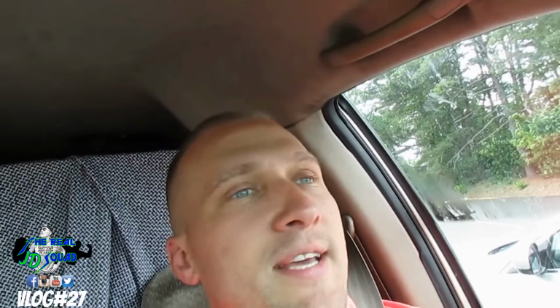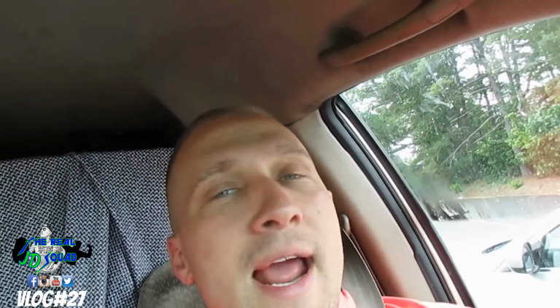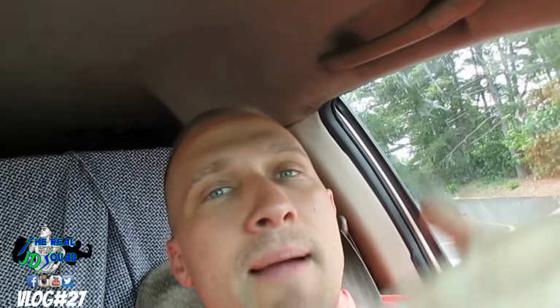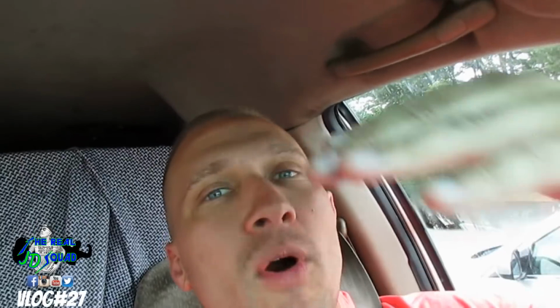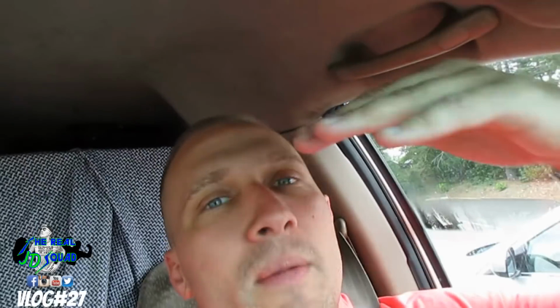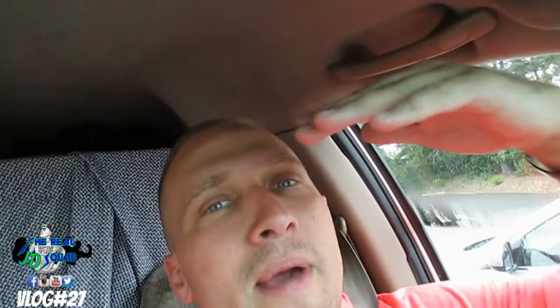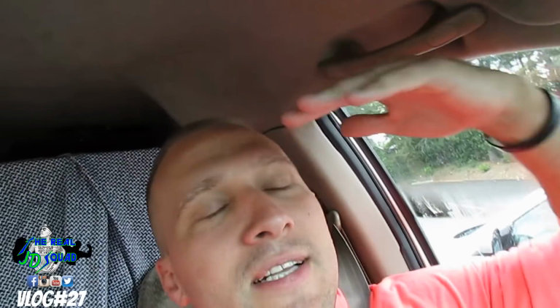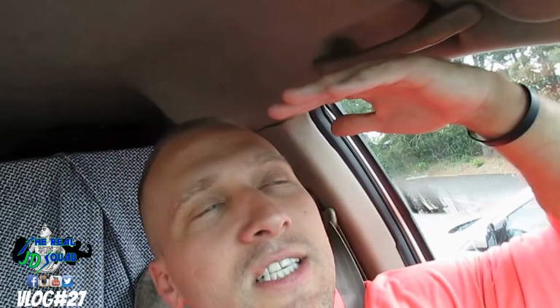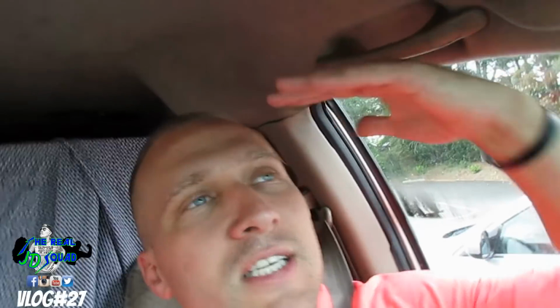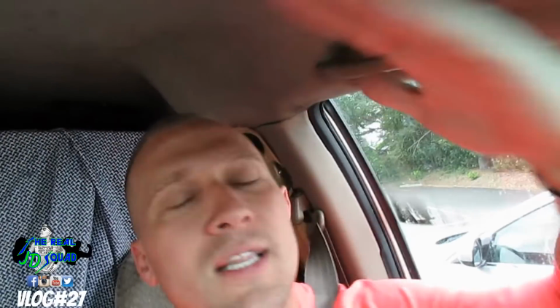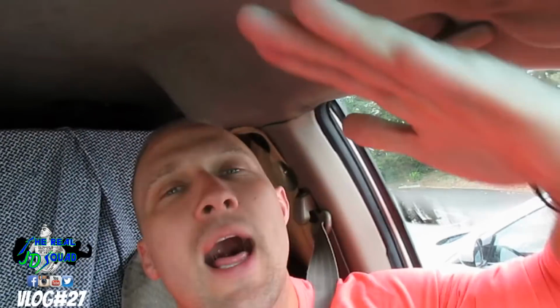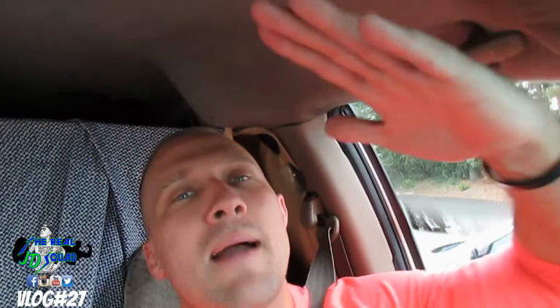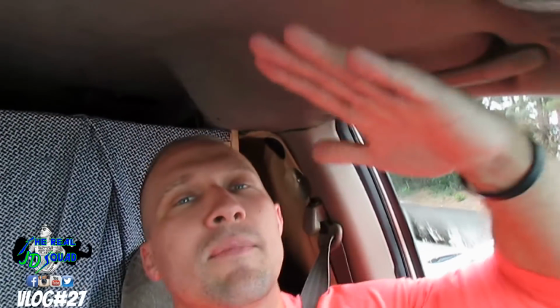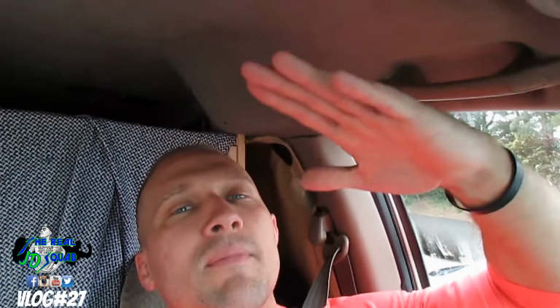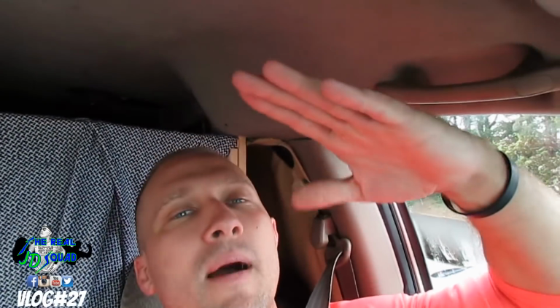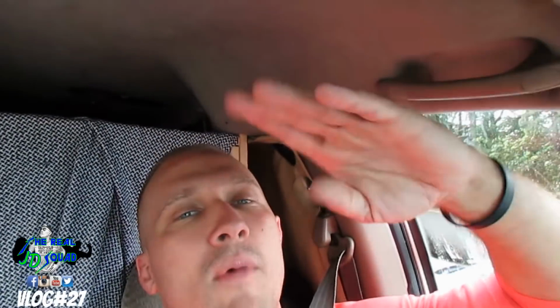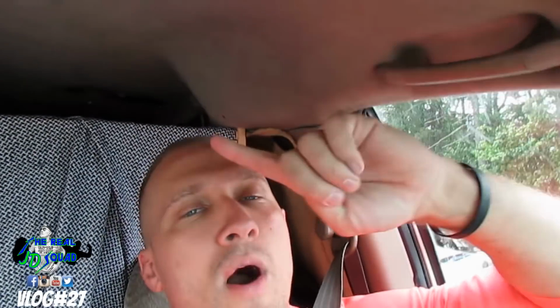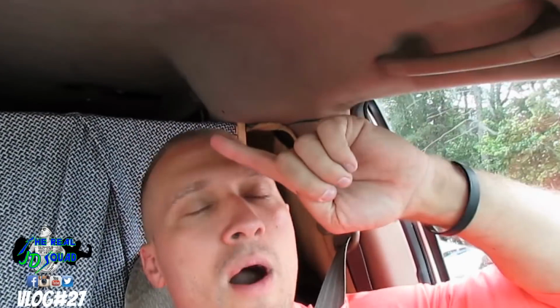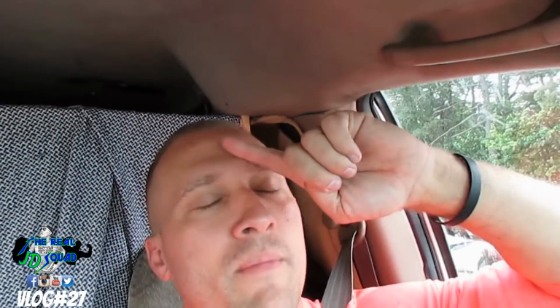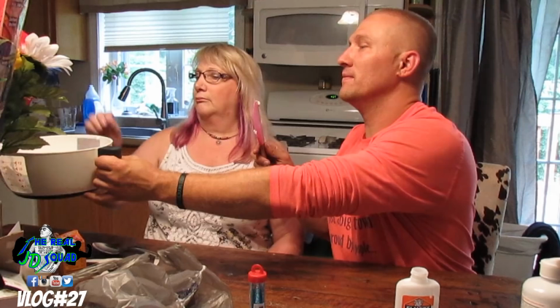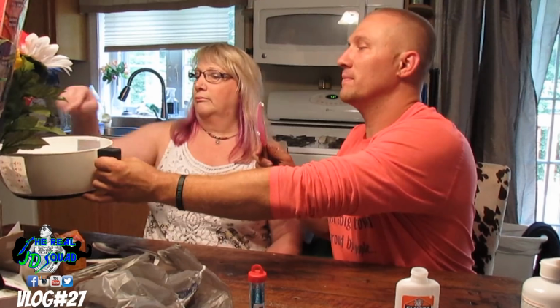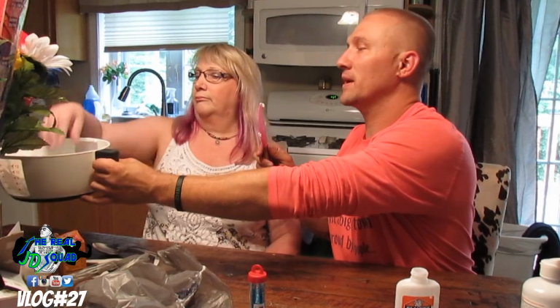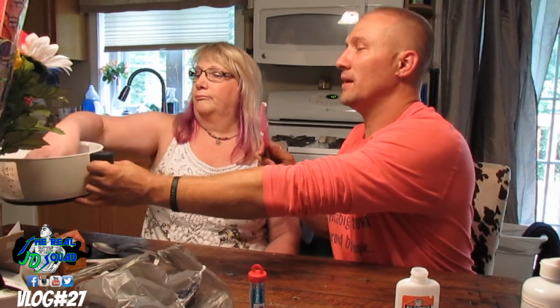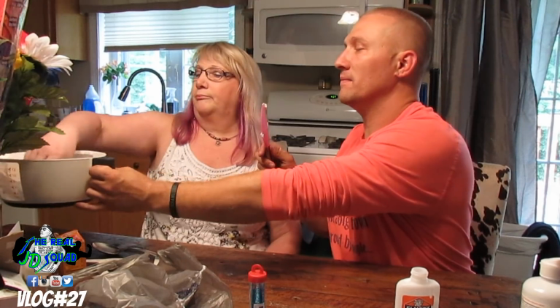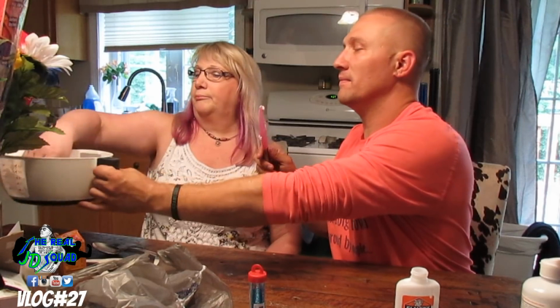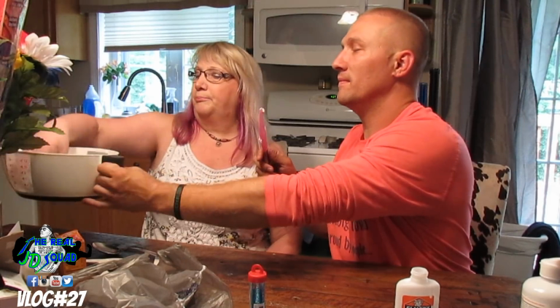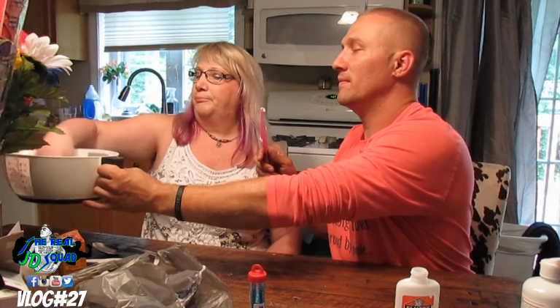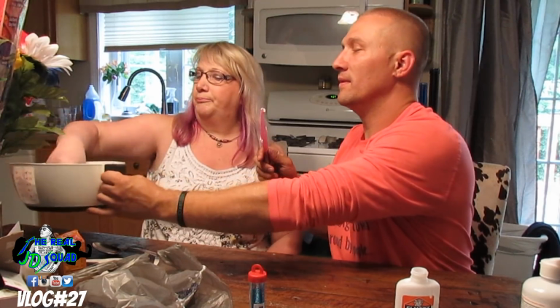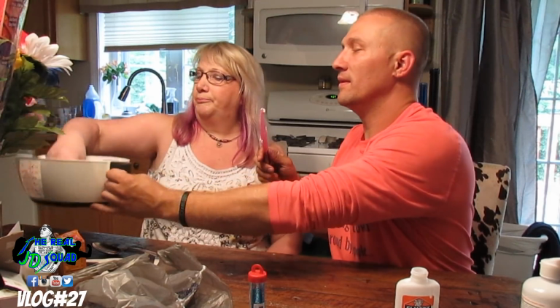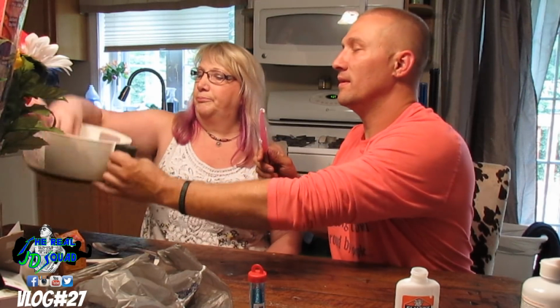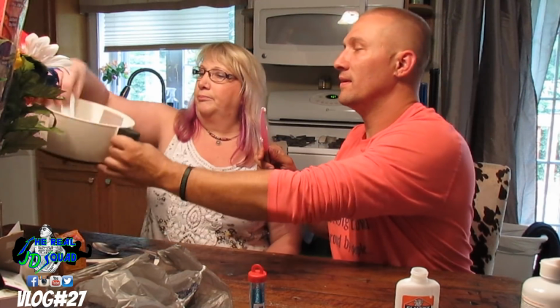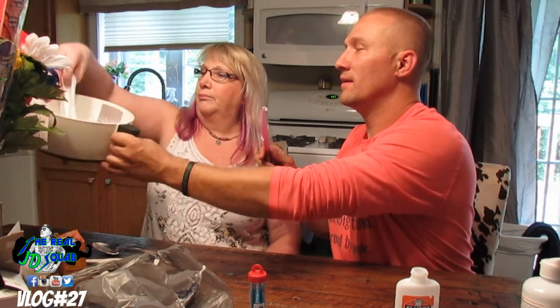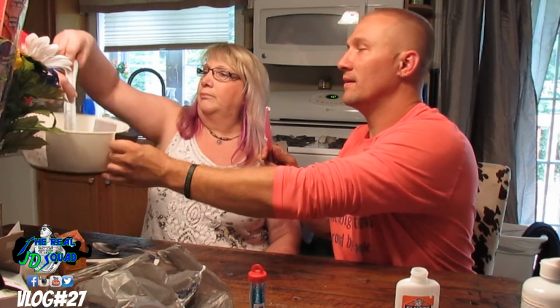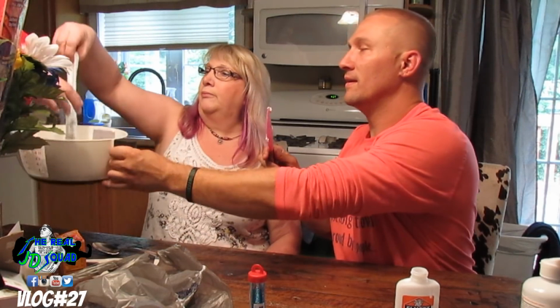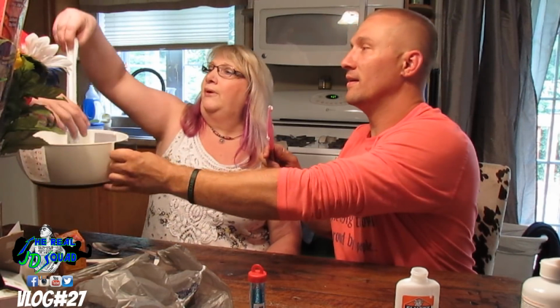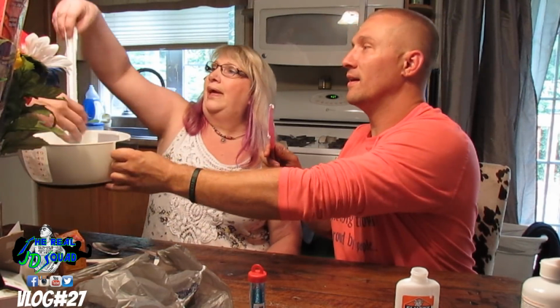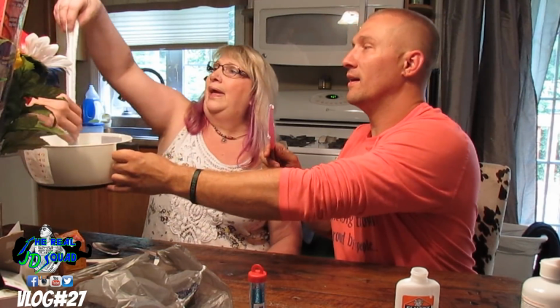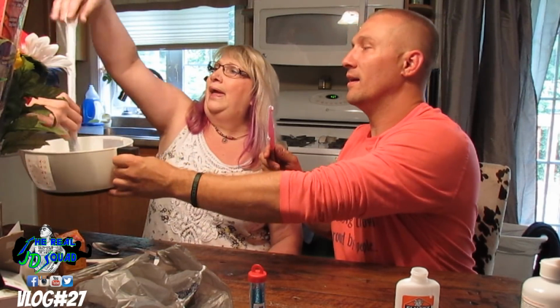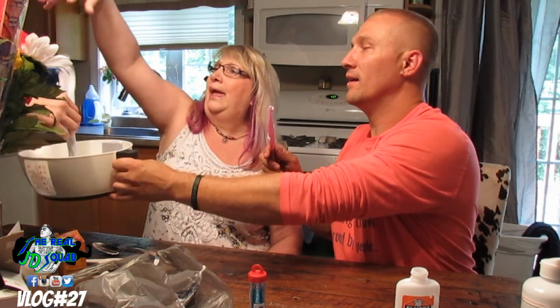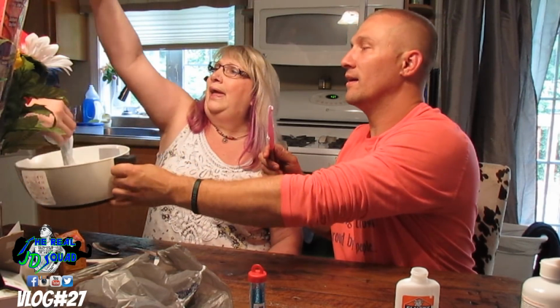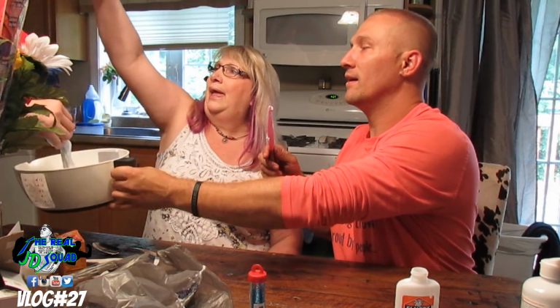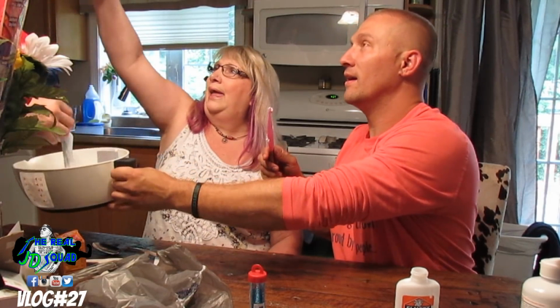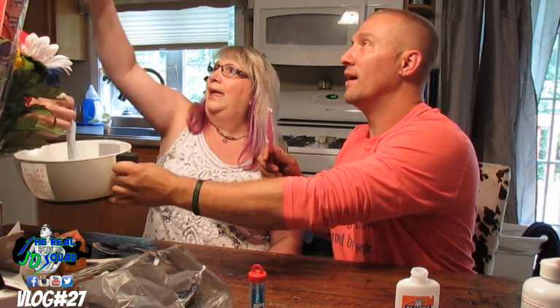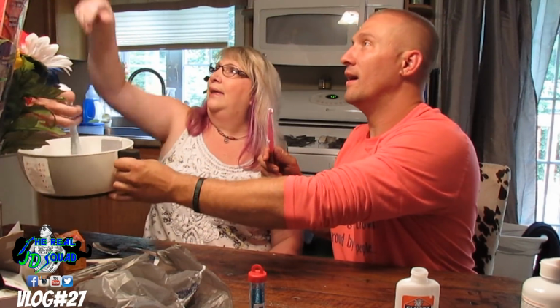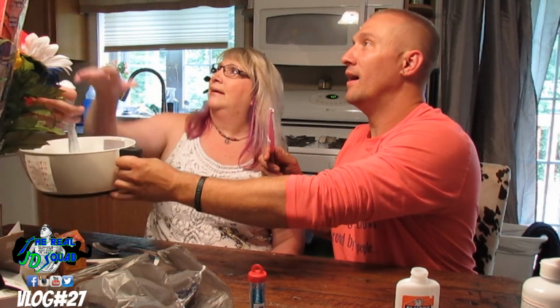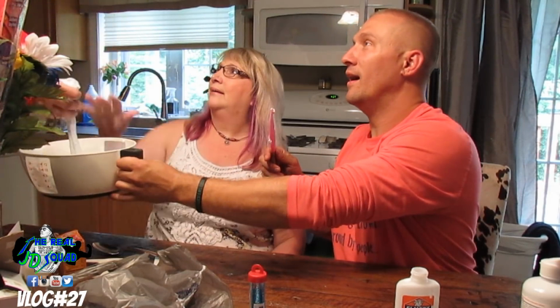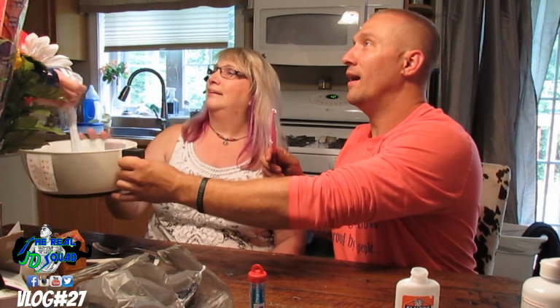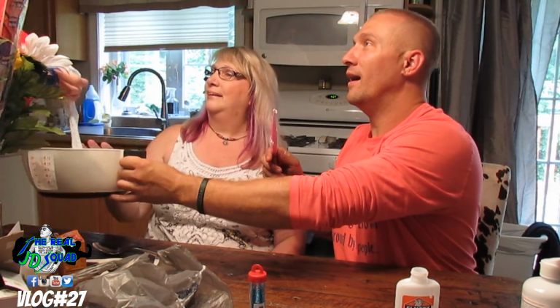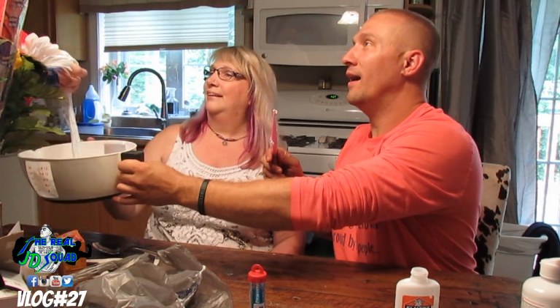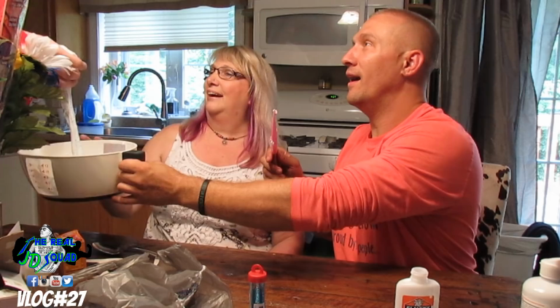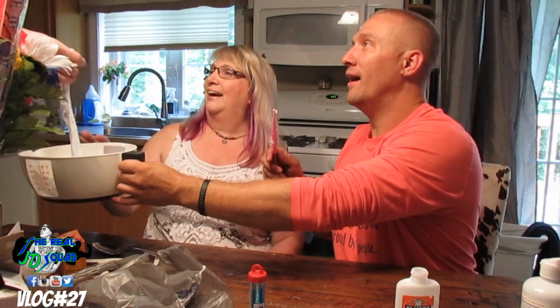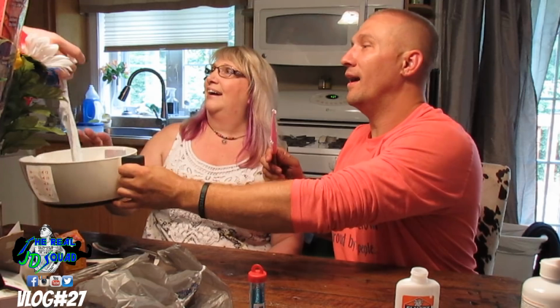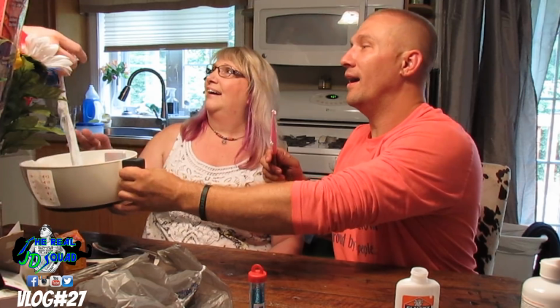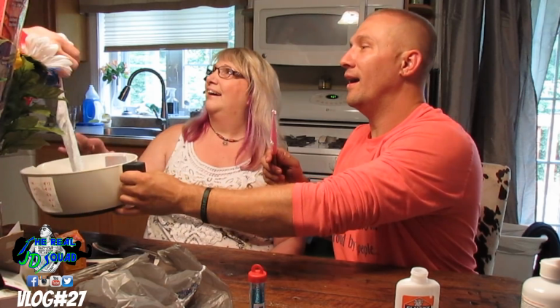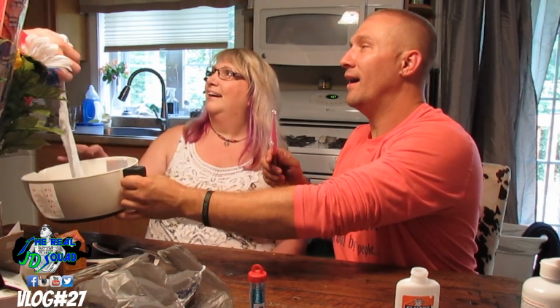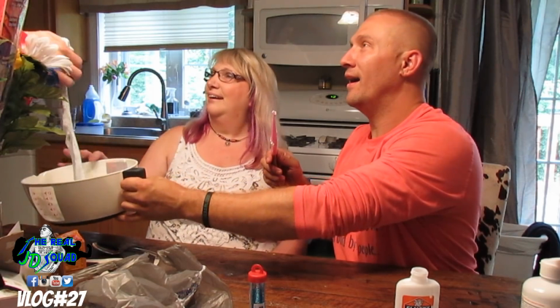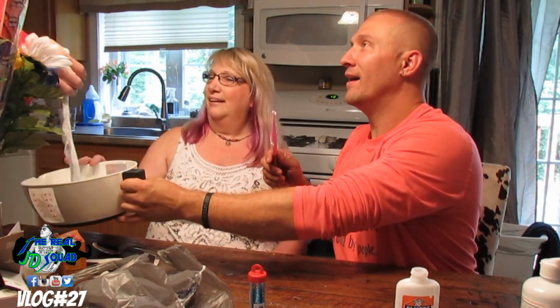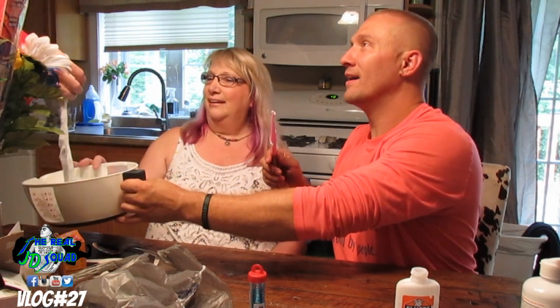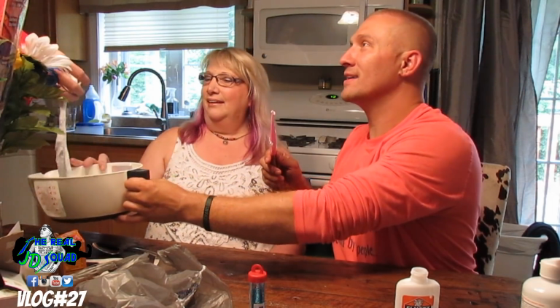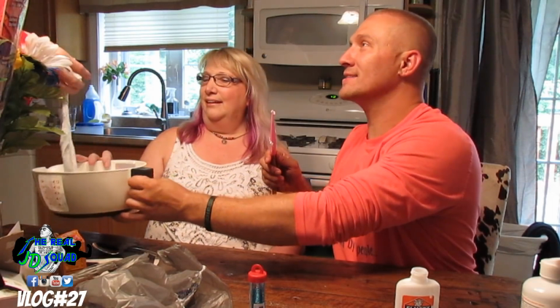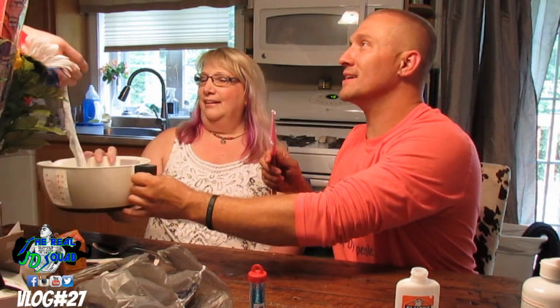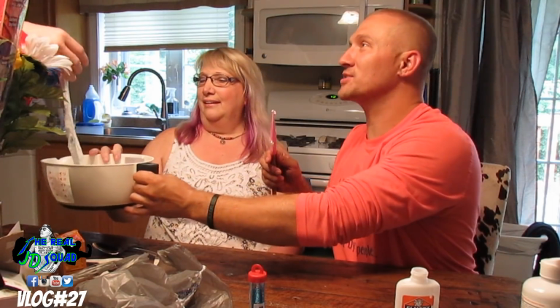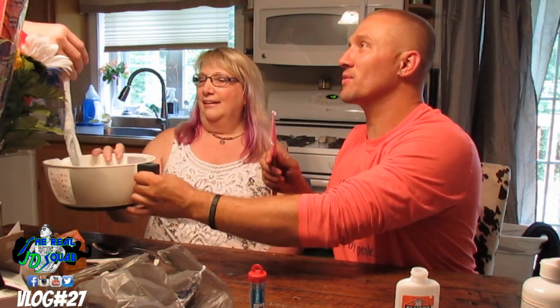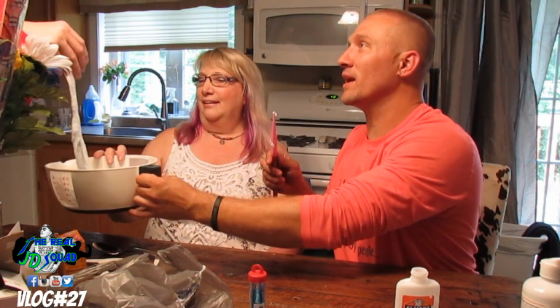Today I'm going to make slime with my mom. Pick it up. Wheee! Wow, that's pretty cool. Isn't that sweet?